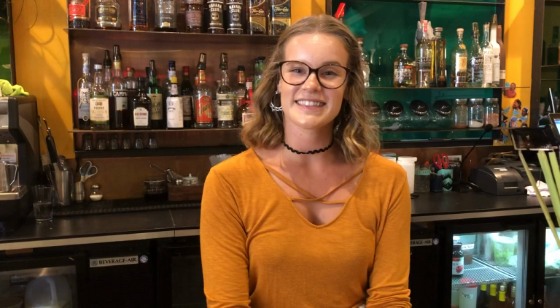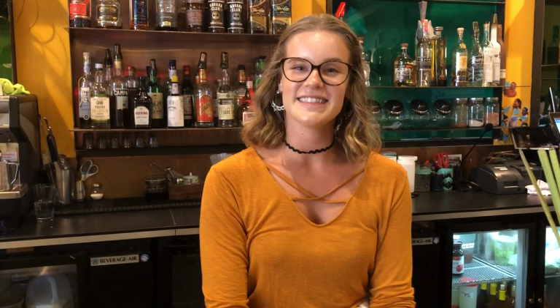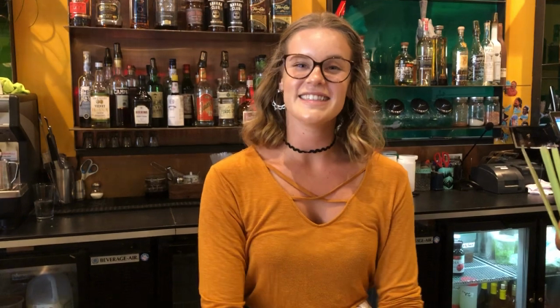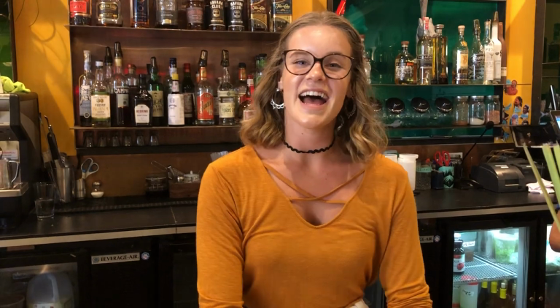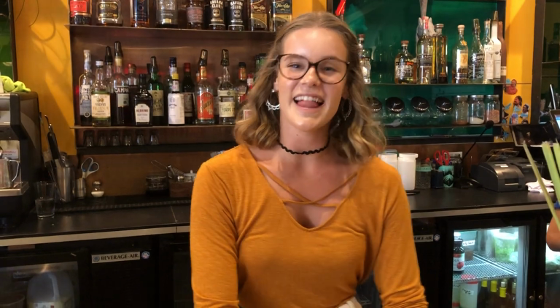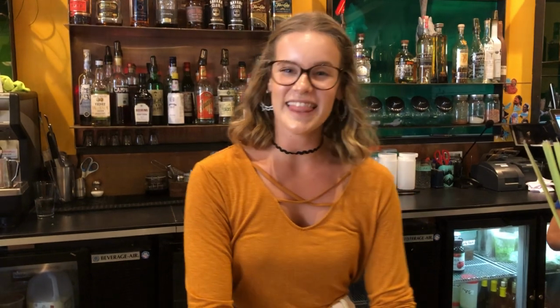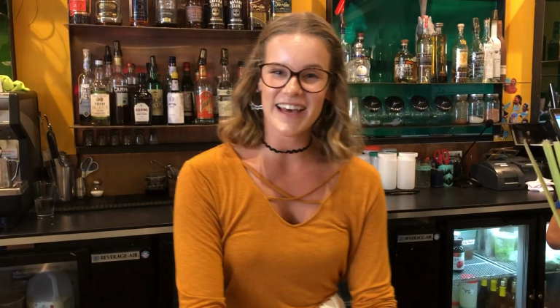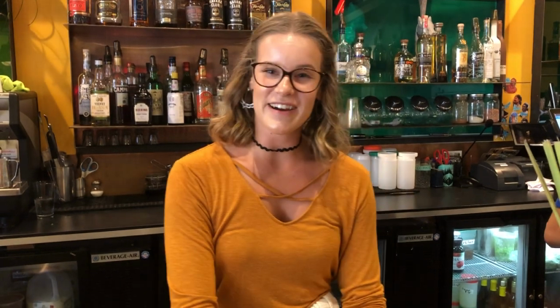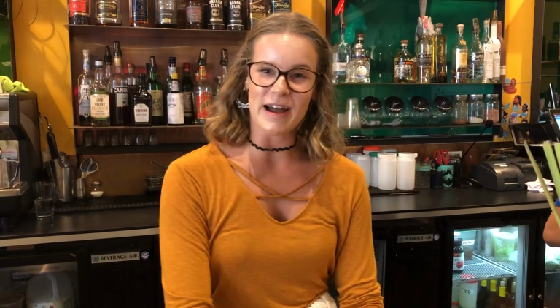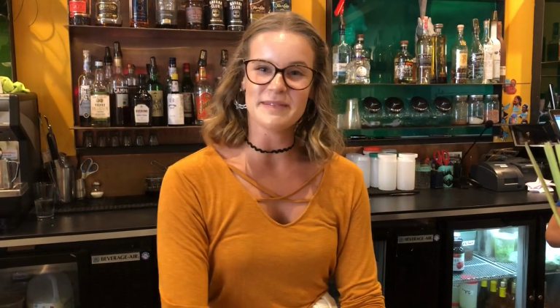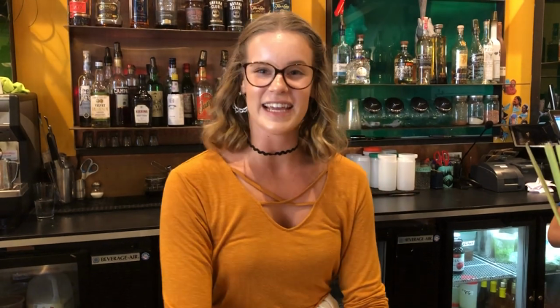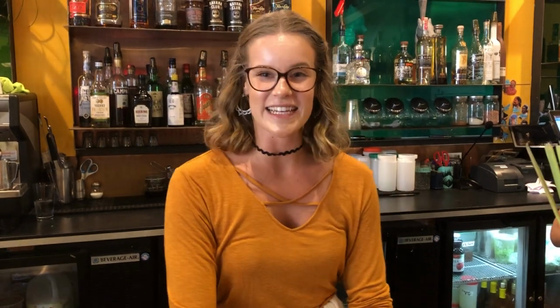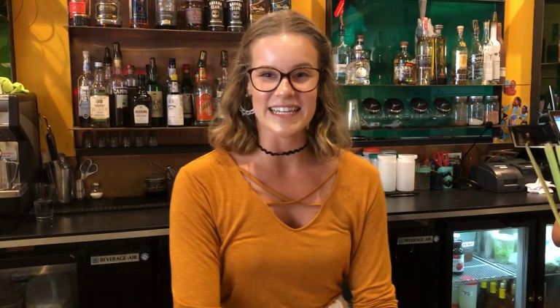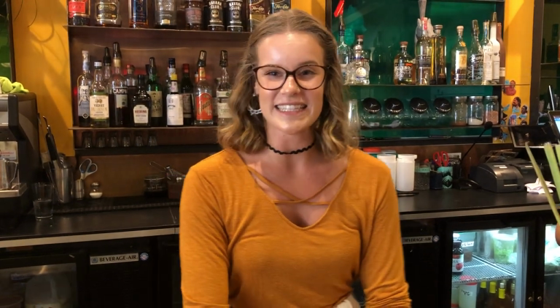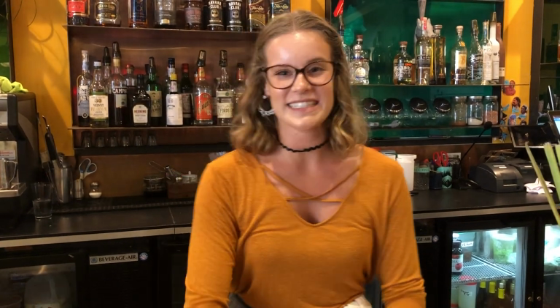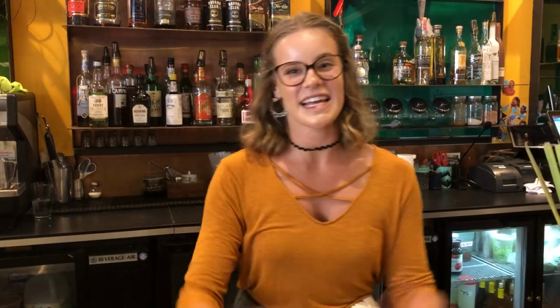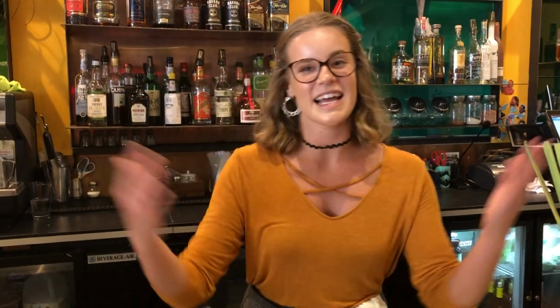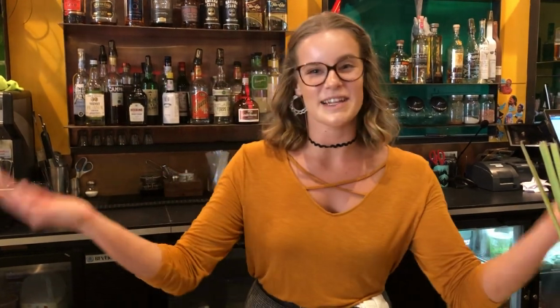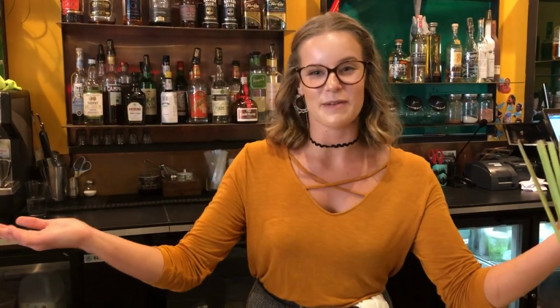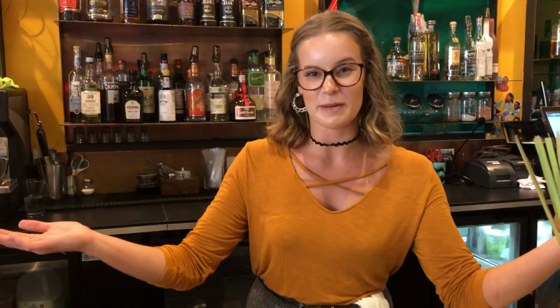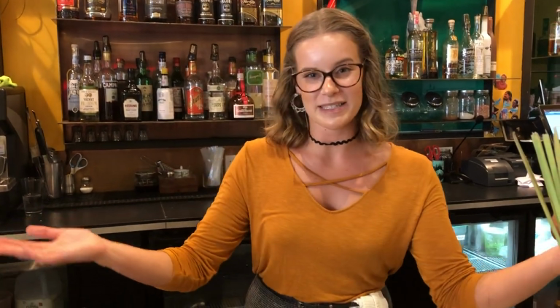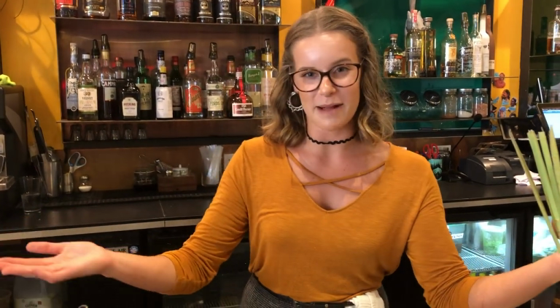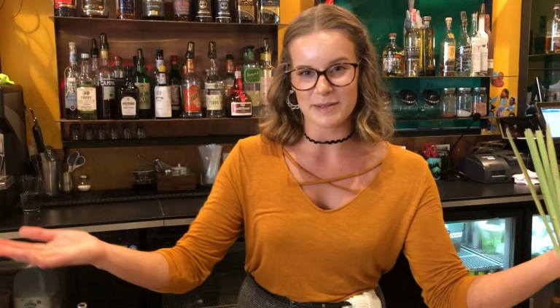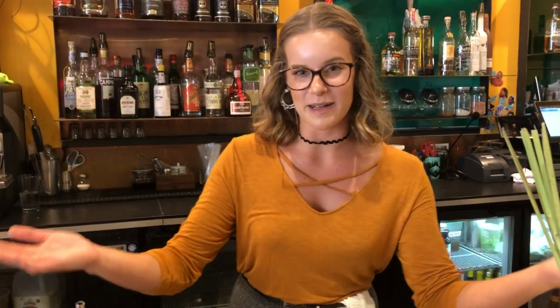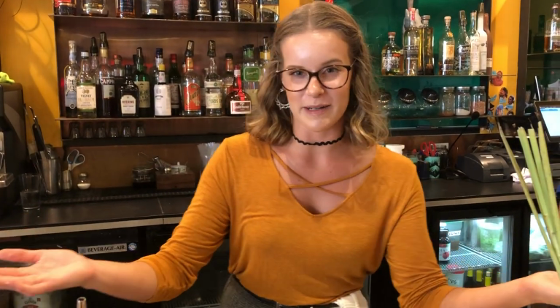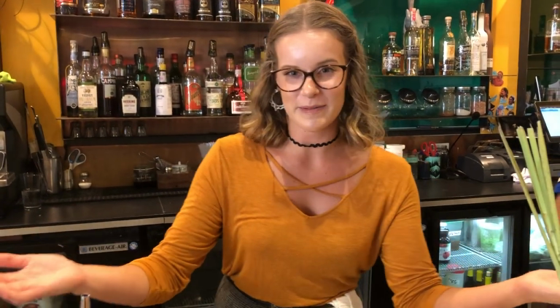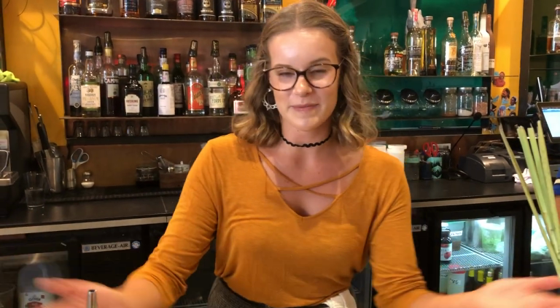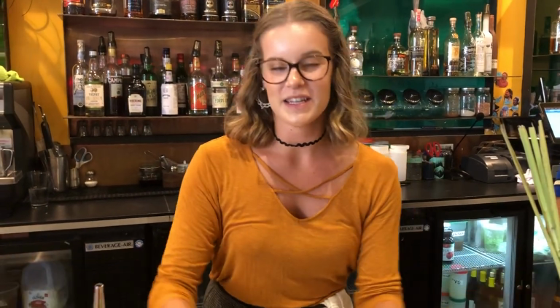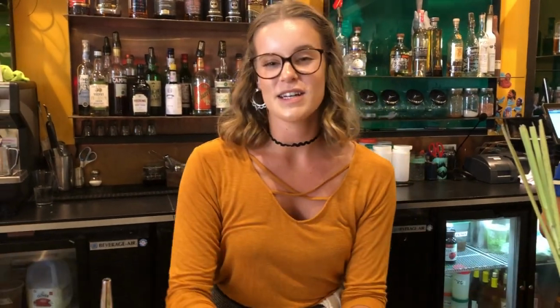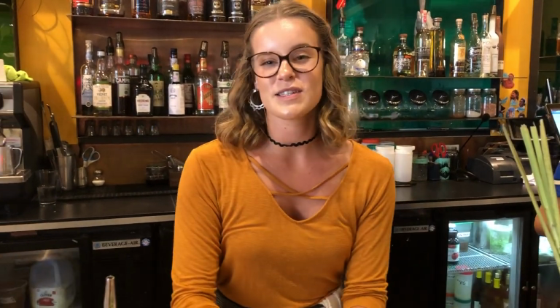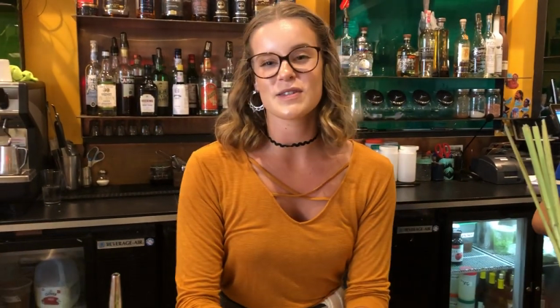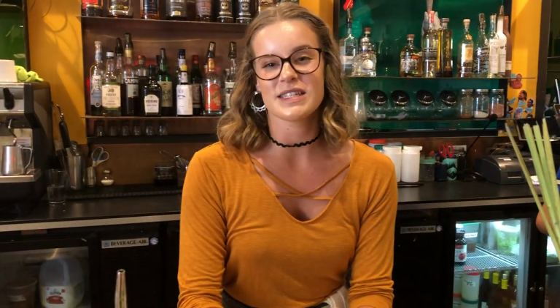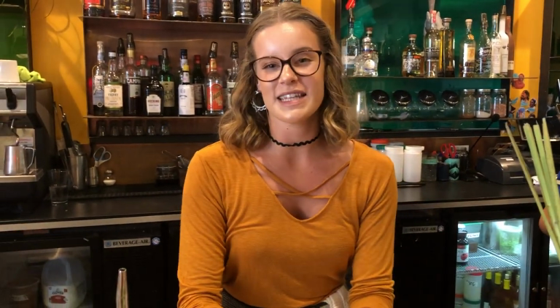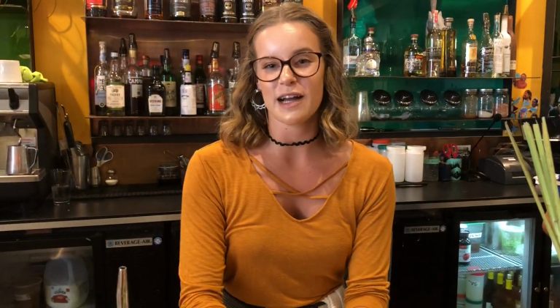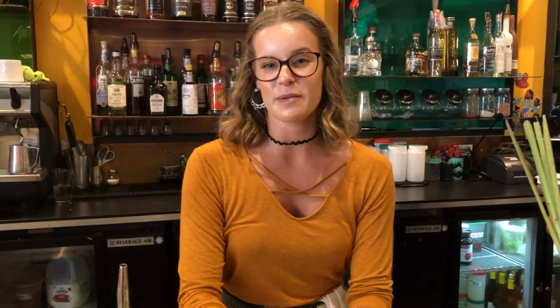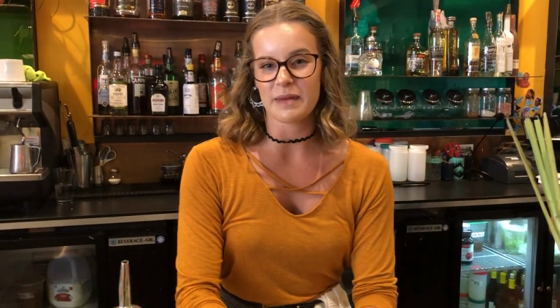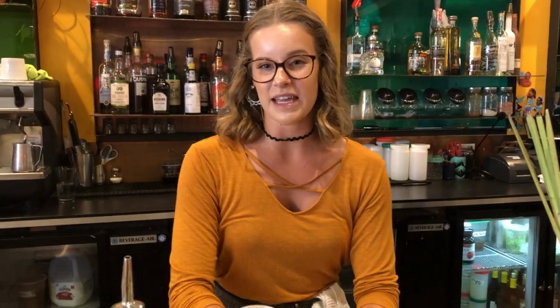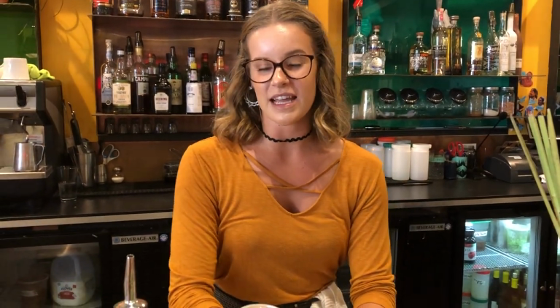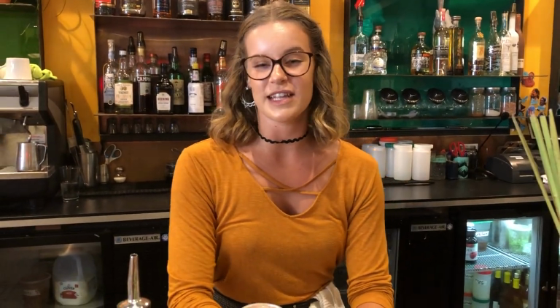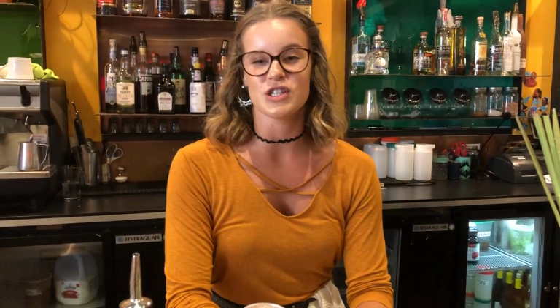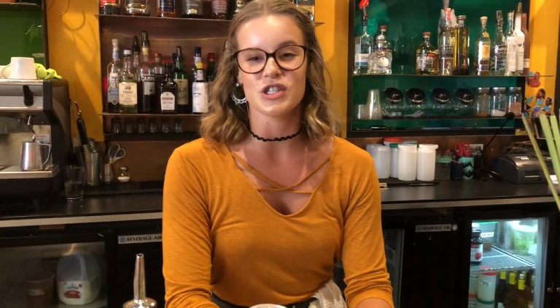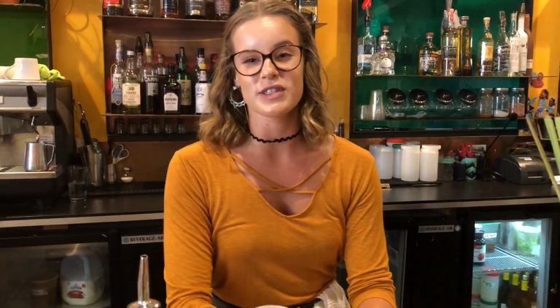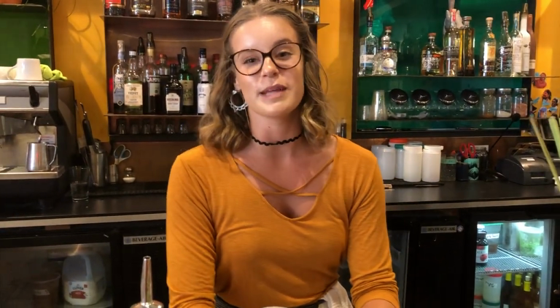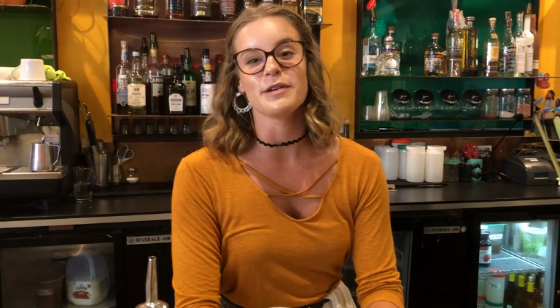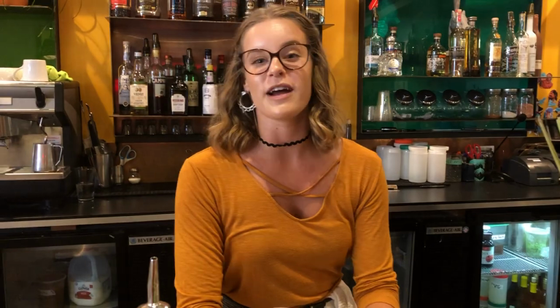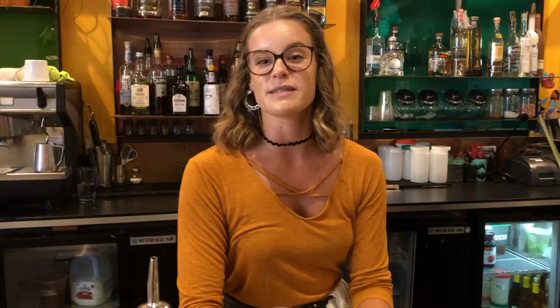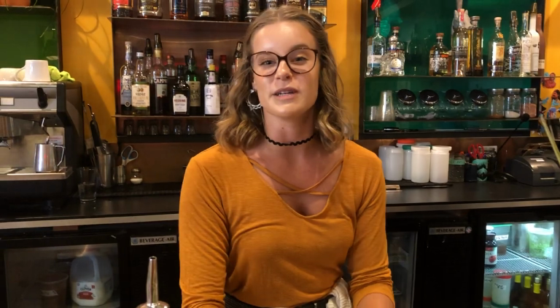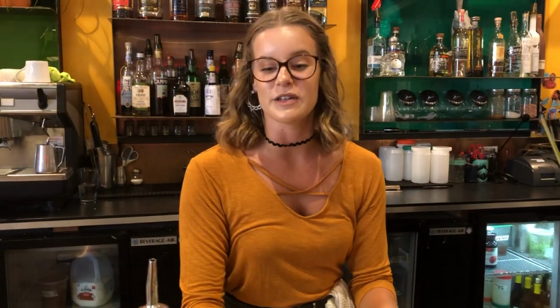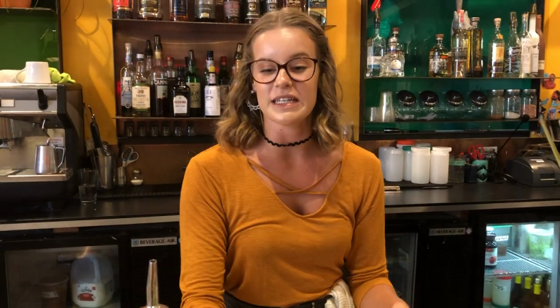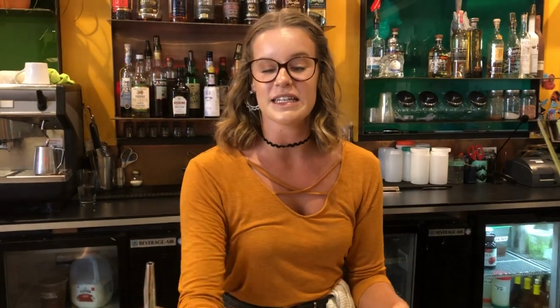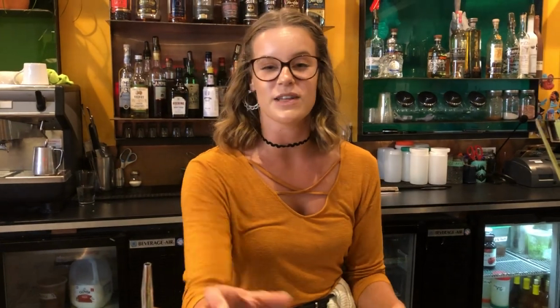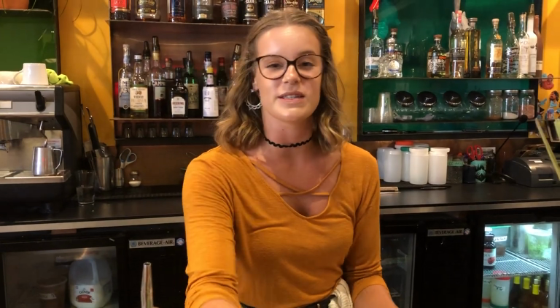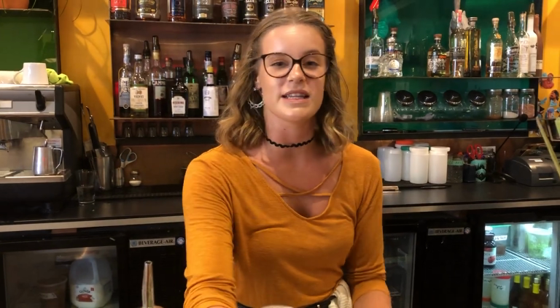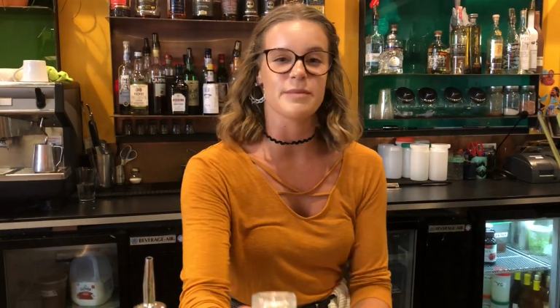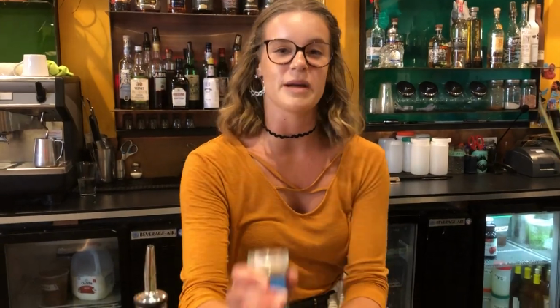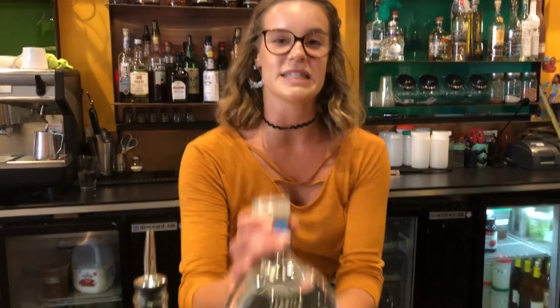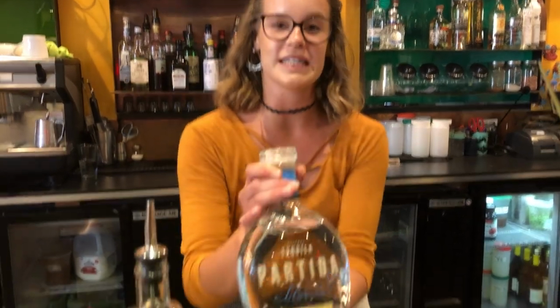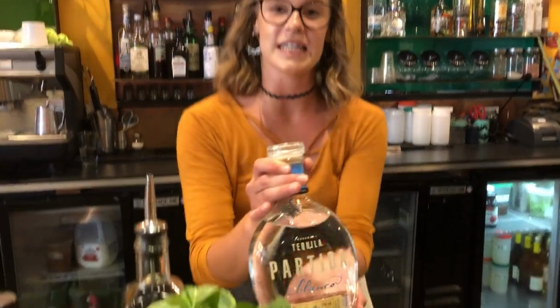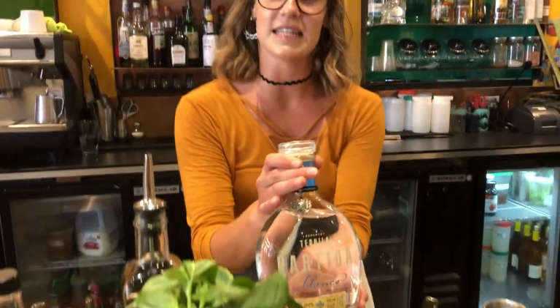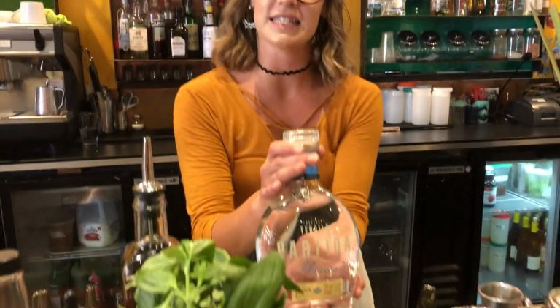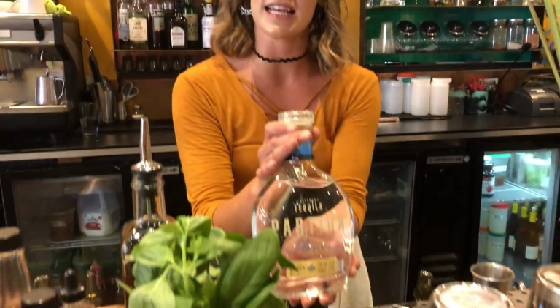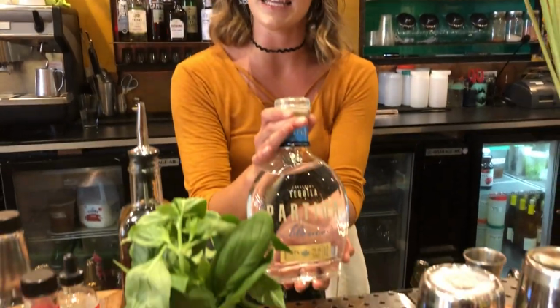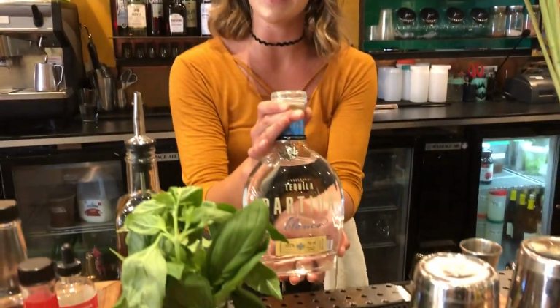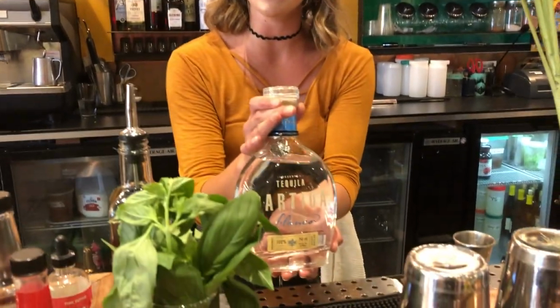Hello, I'm Candice and welcome to Snuff Taco. Today I'll be making a ginger lemongrass margarita using the Partida Tequila.